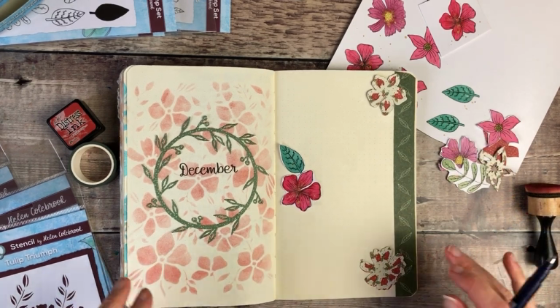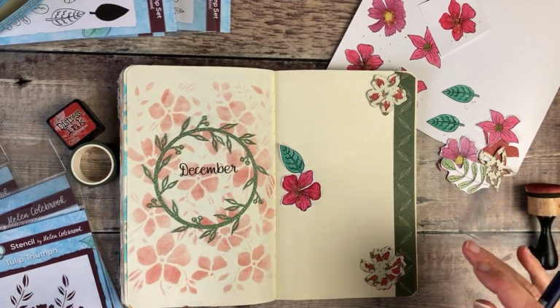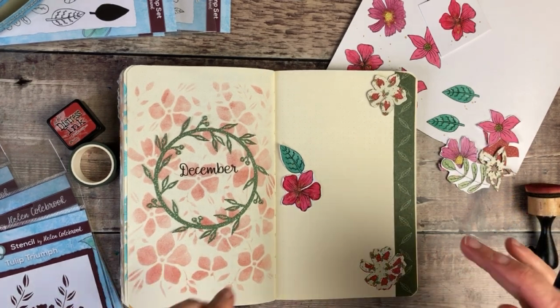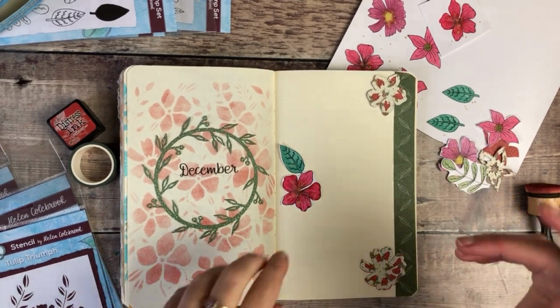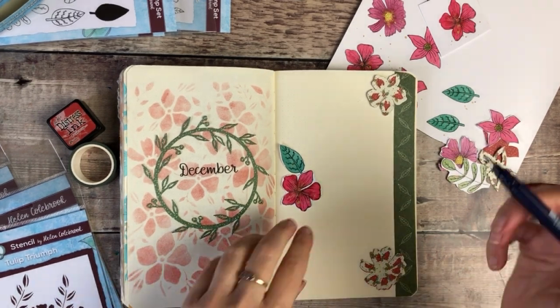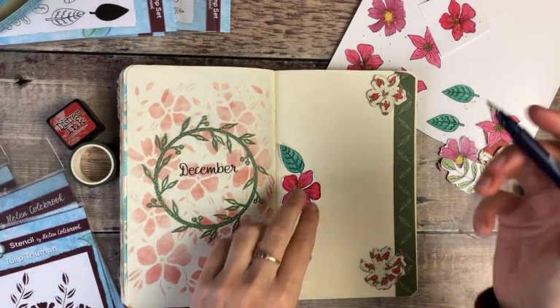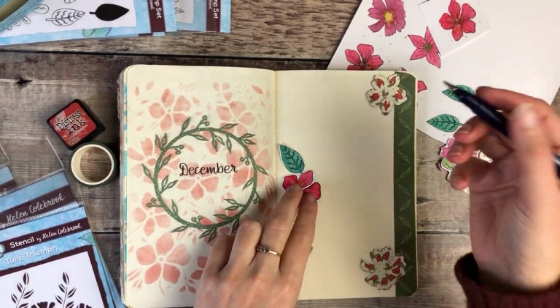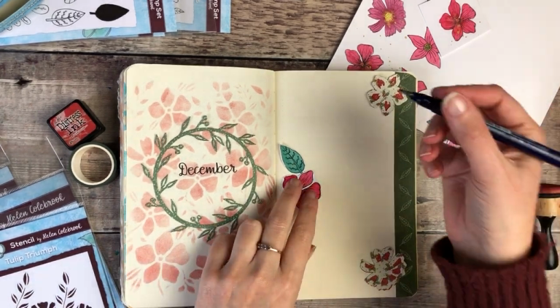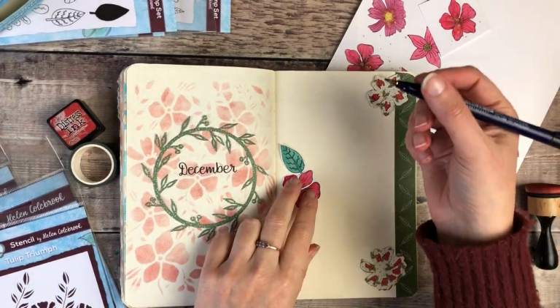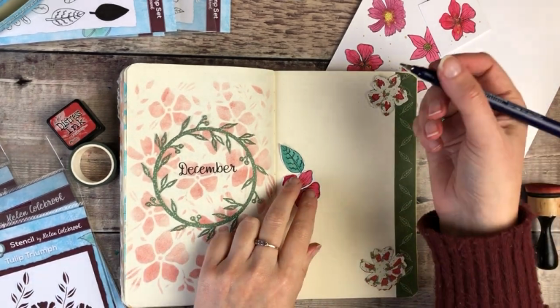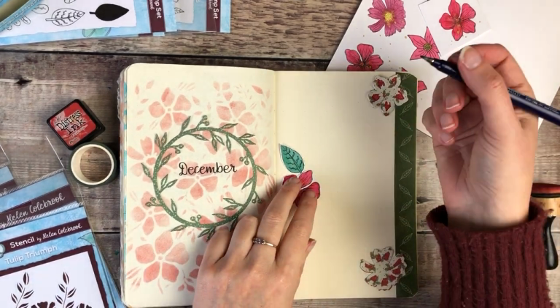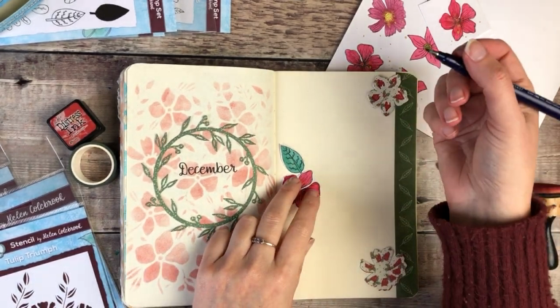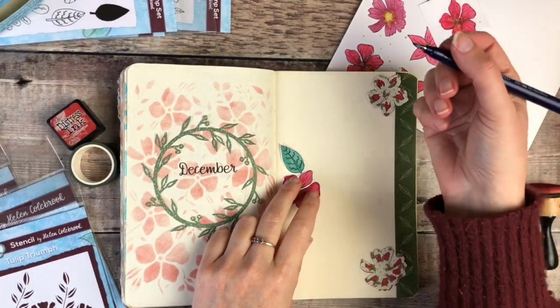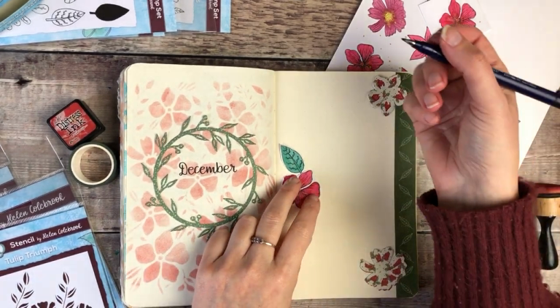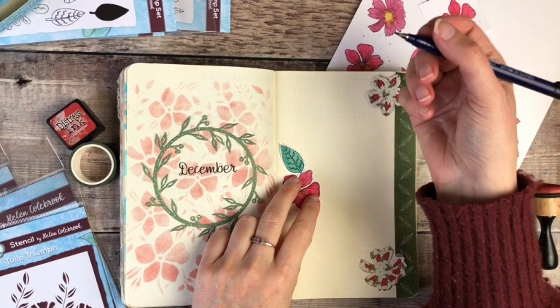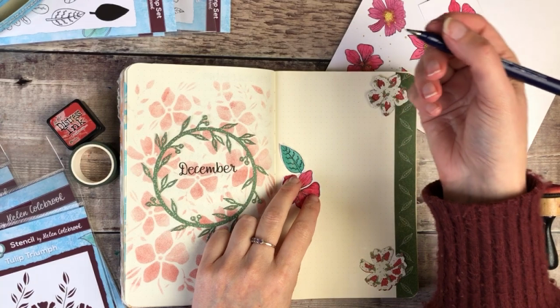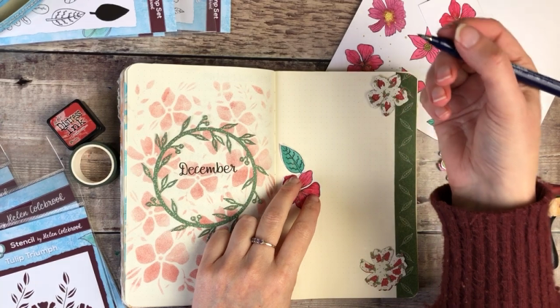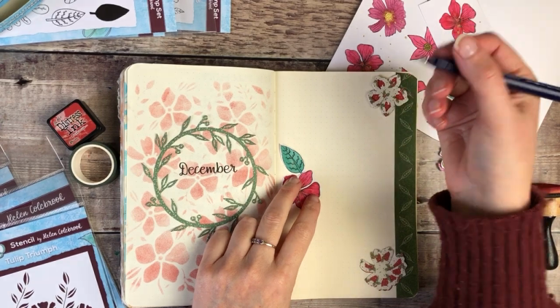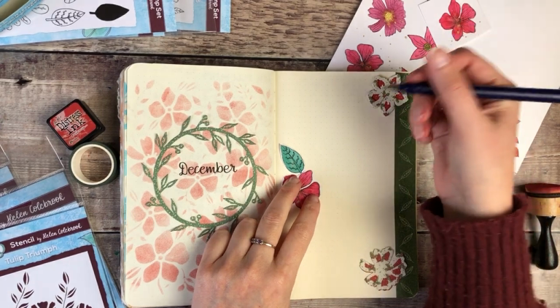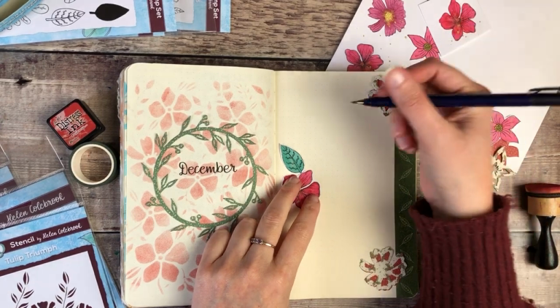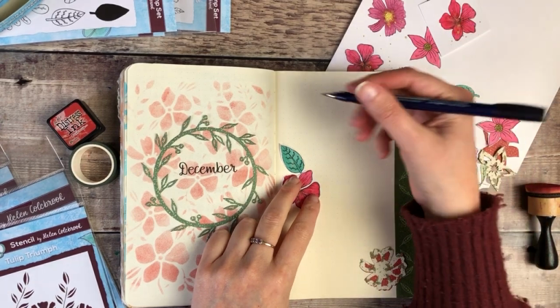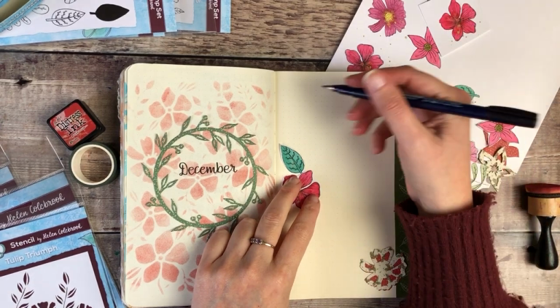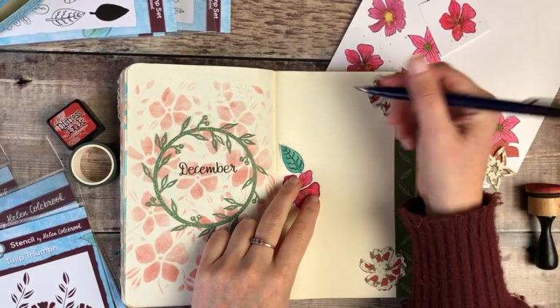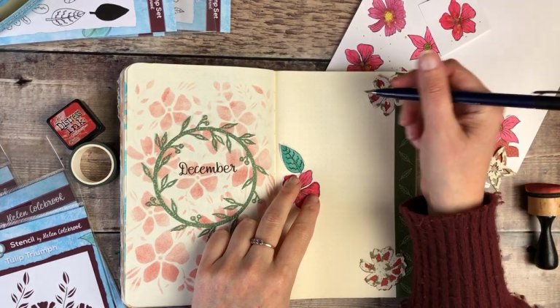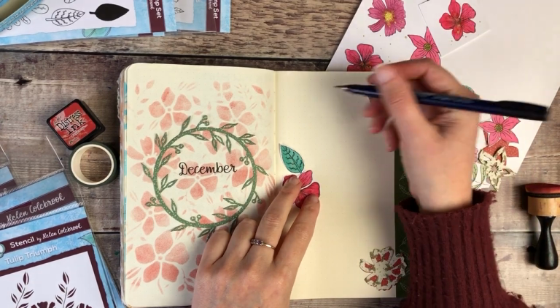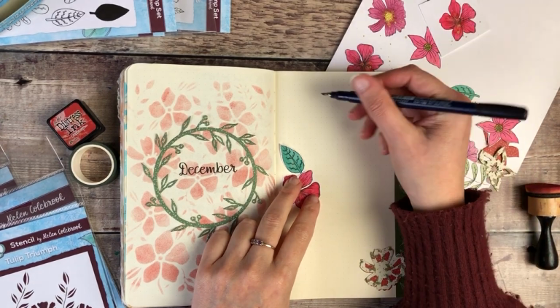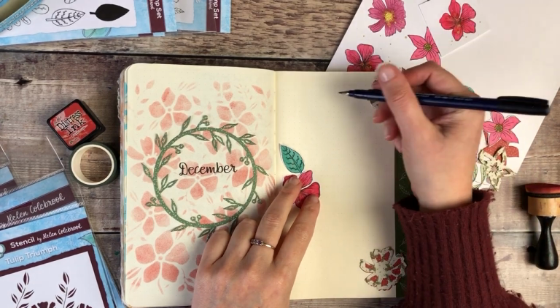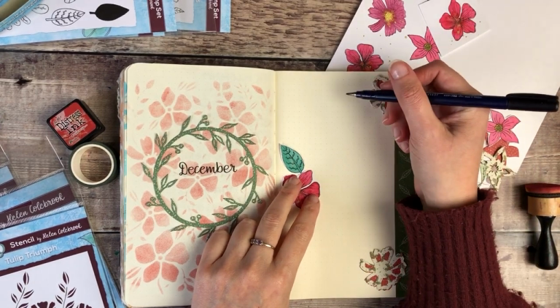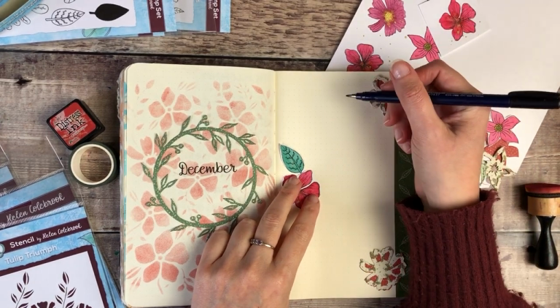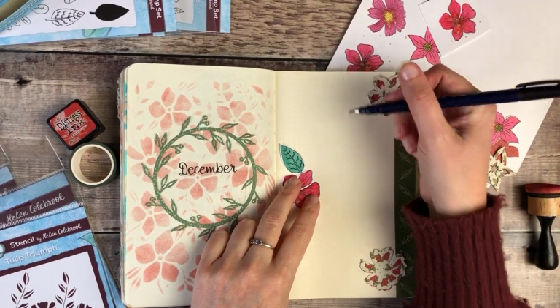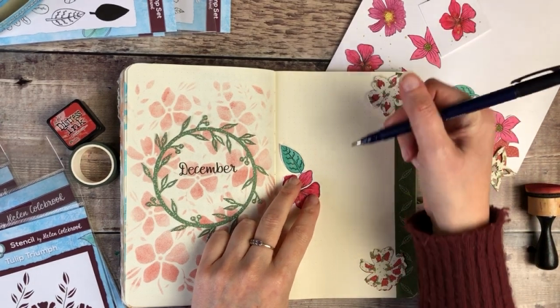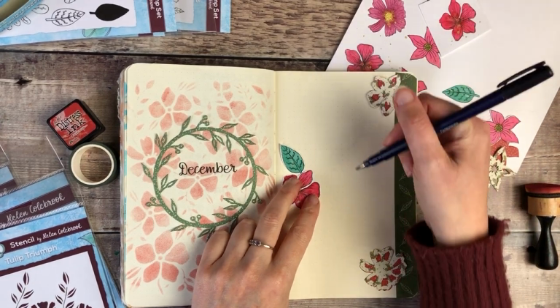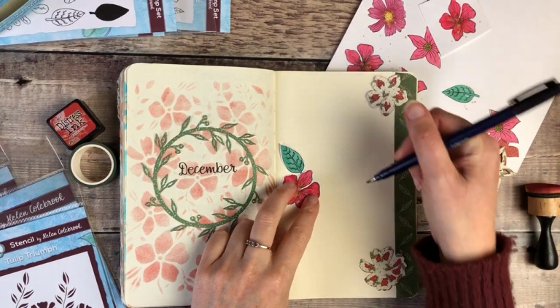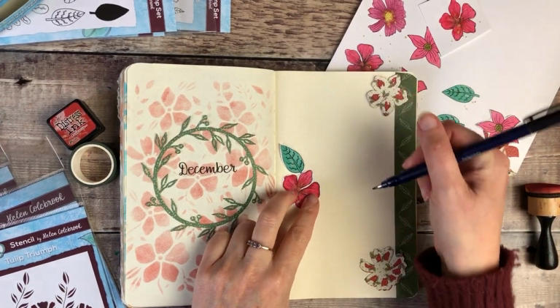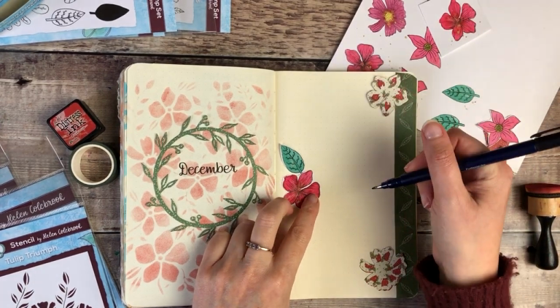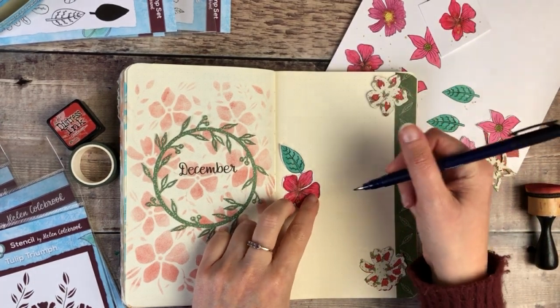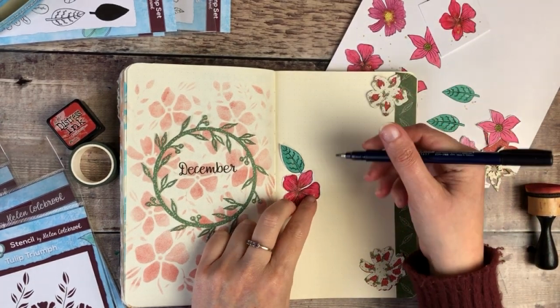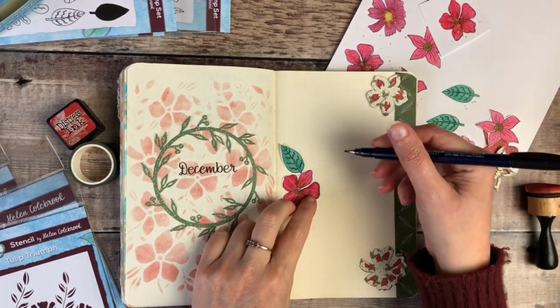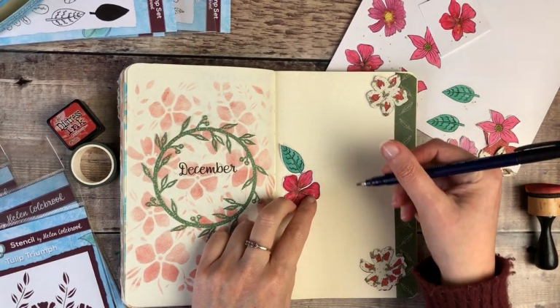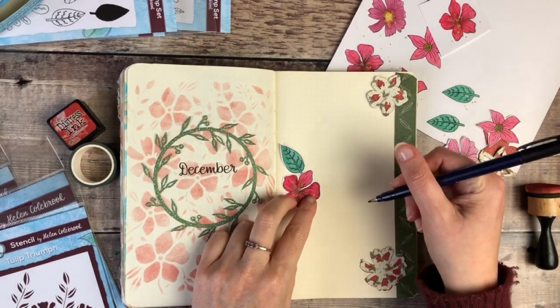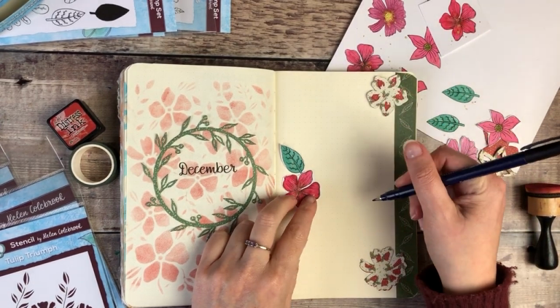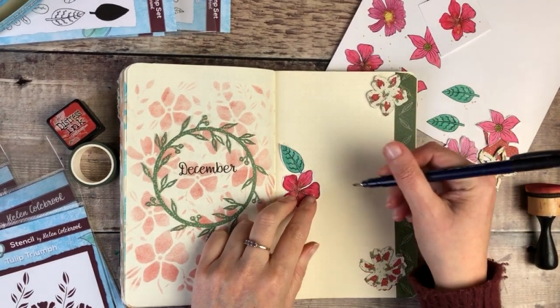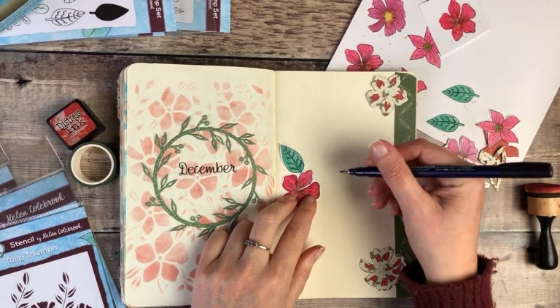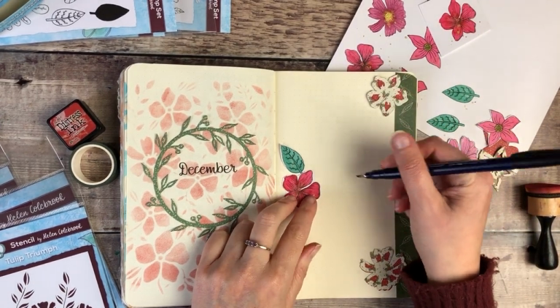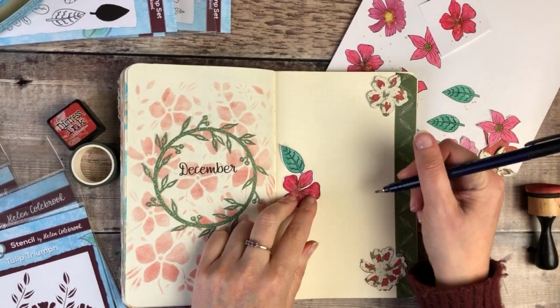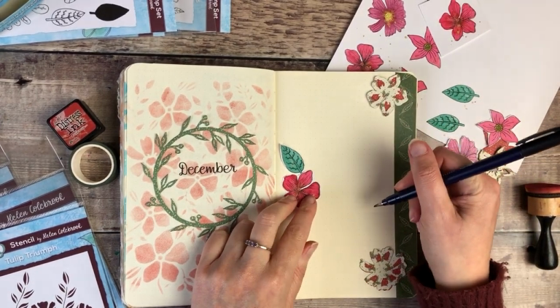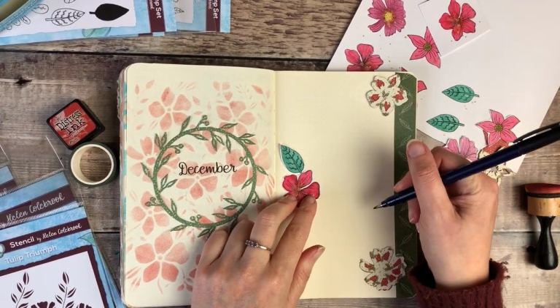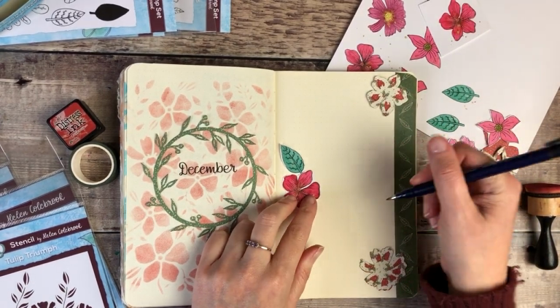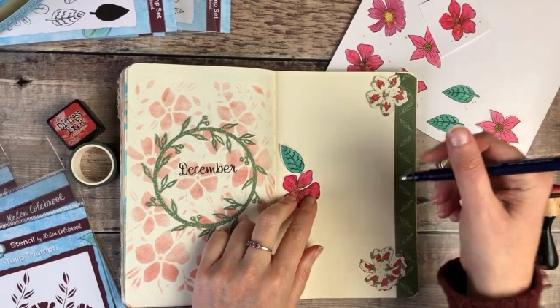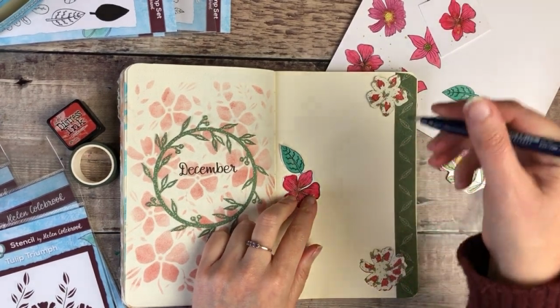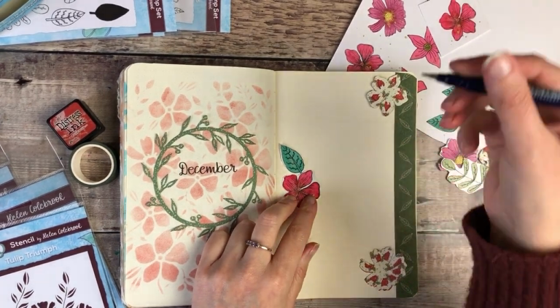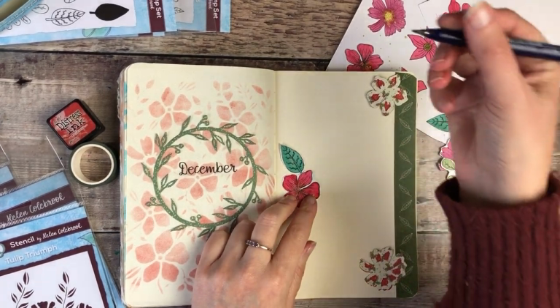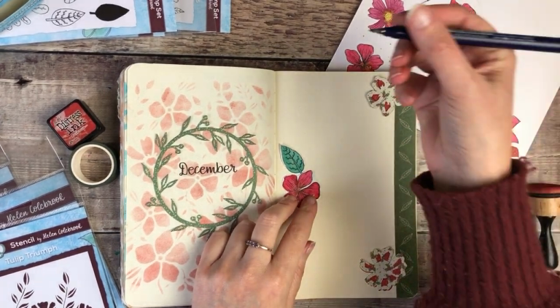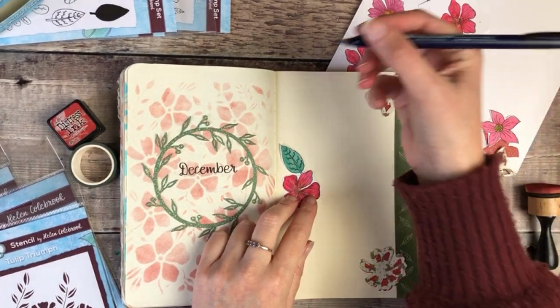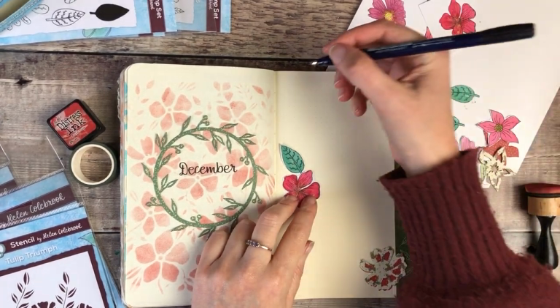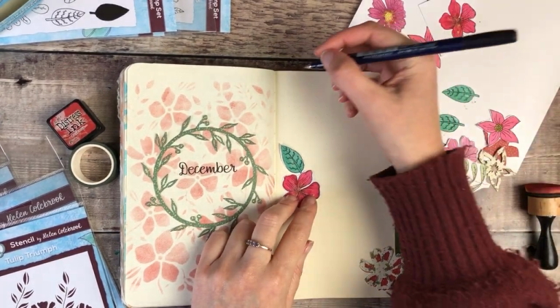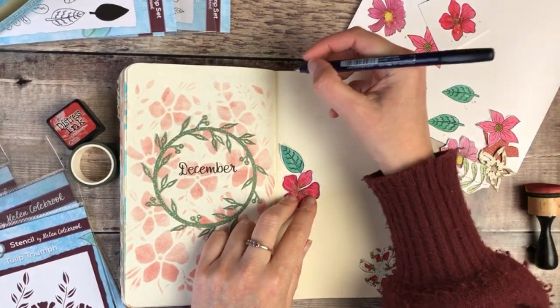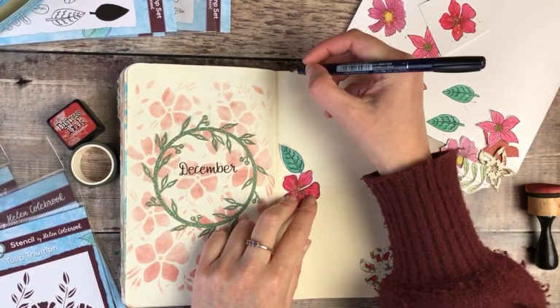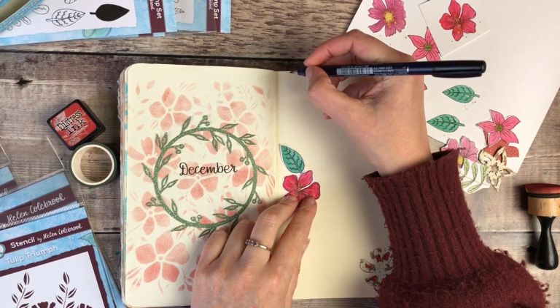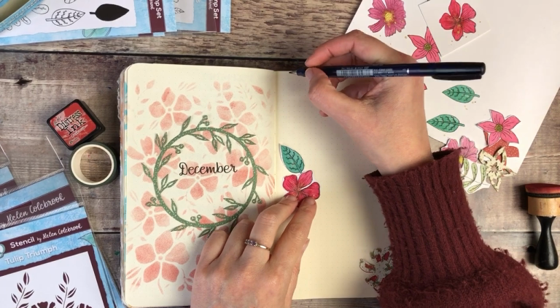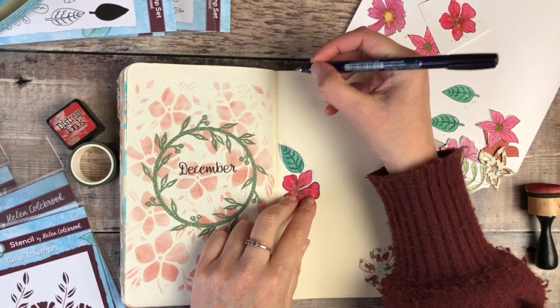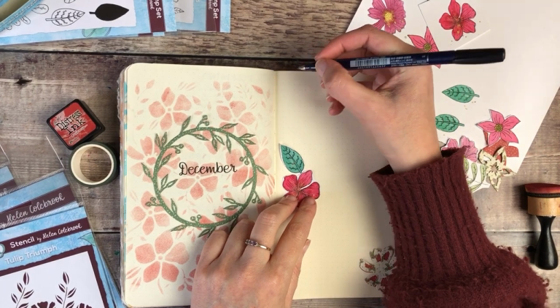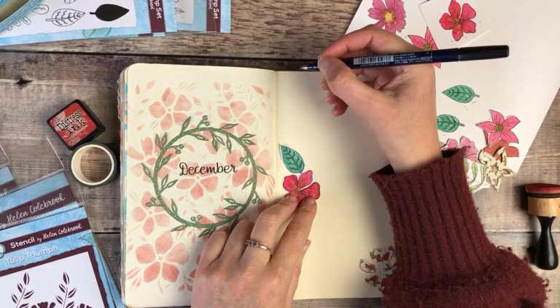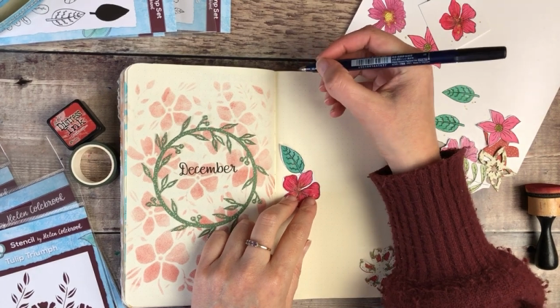I'm now going to add the date that I'm filming this along the top, and then a little quote in the middle of my page too.